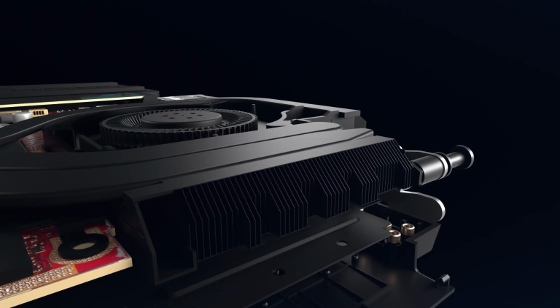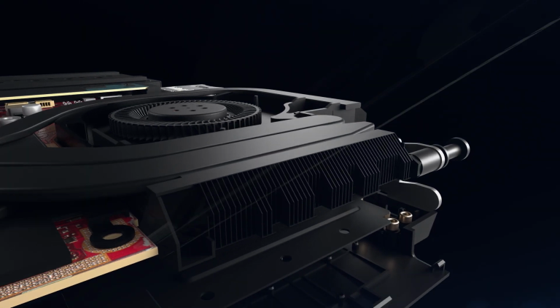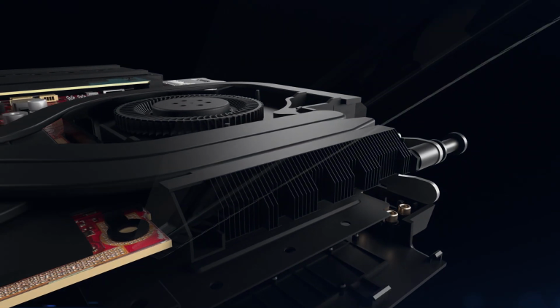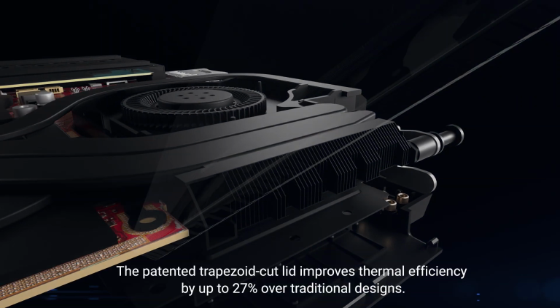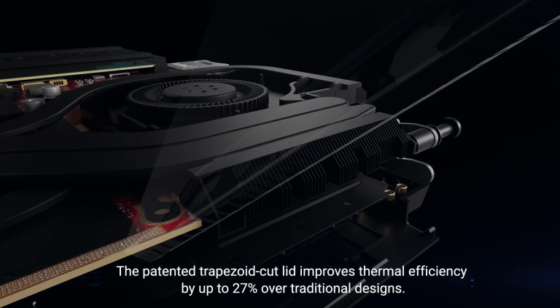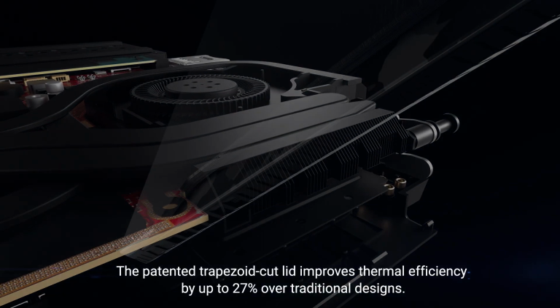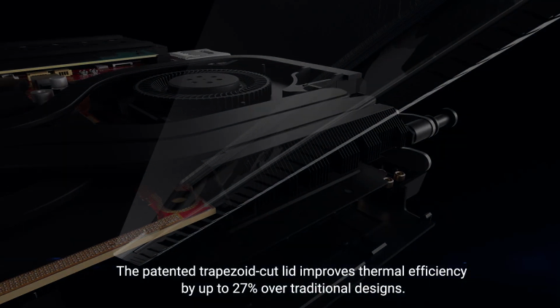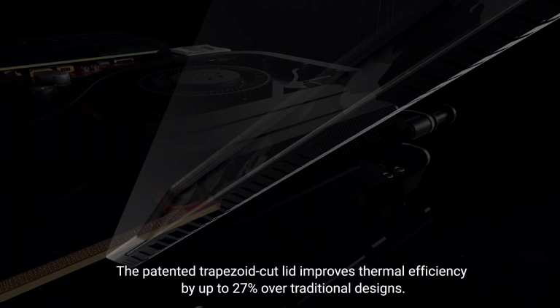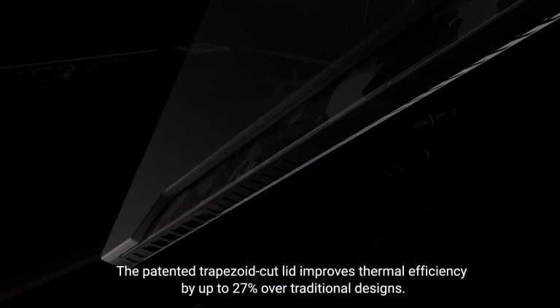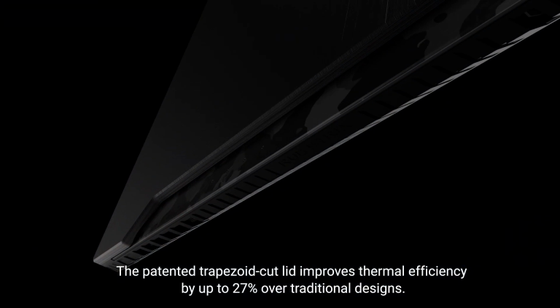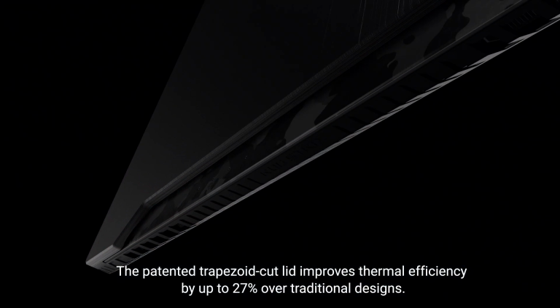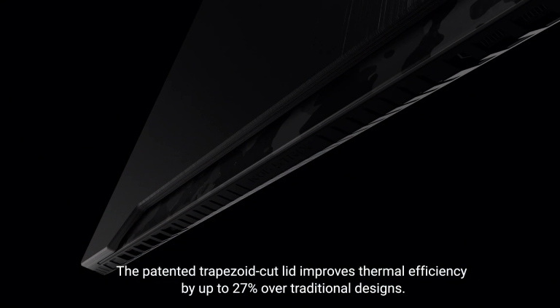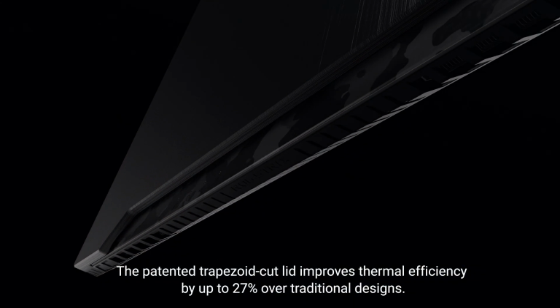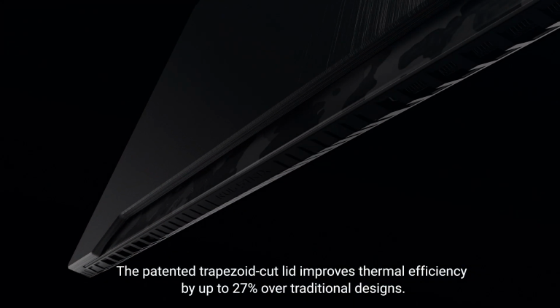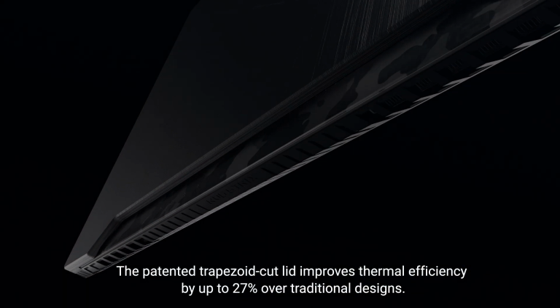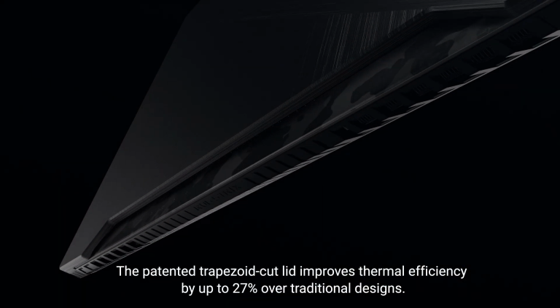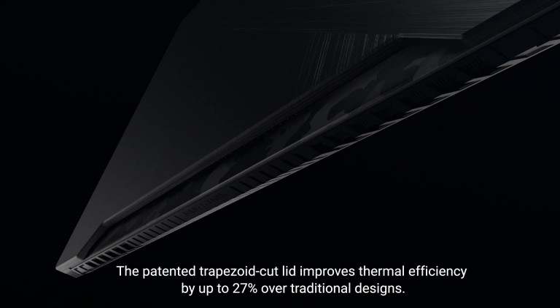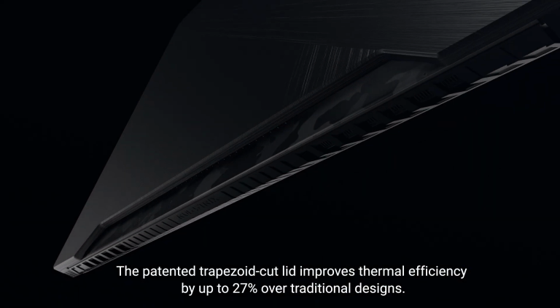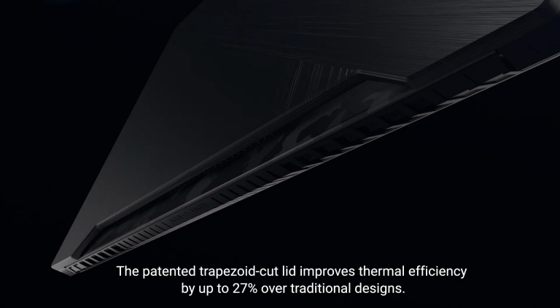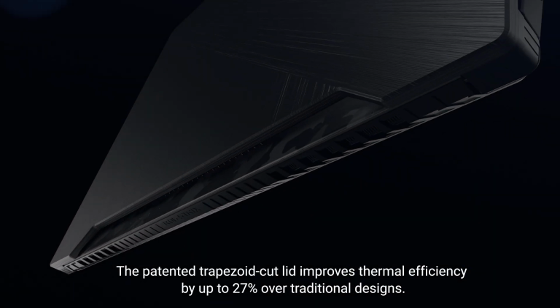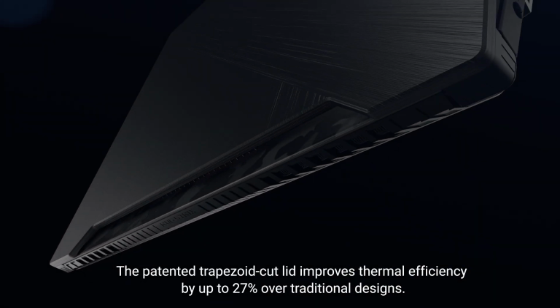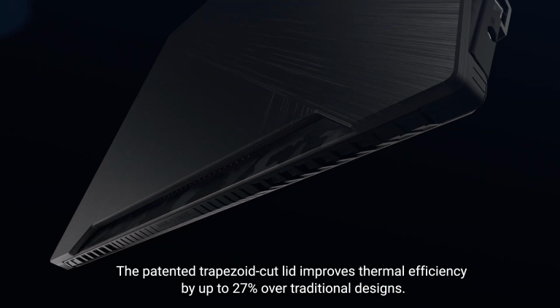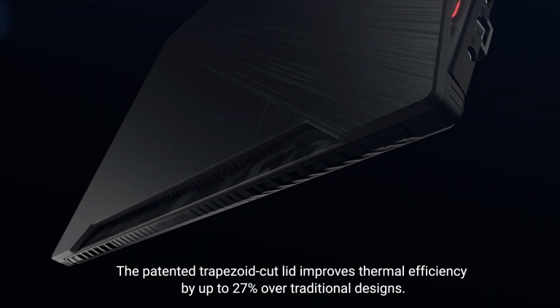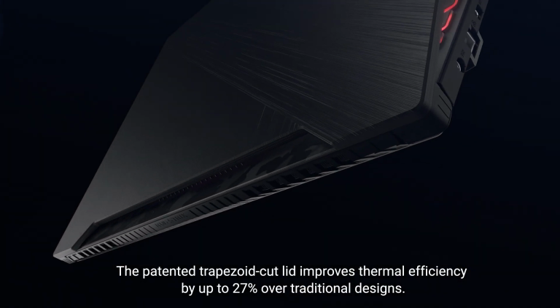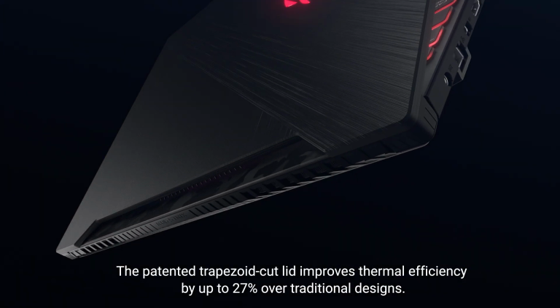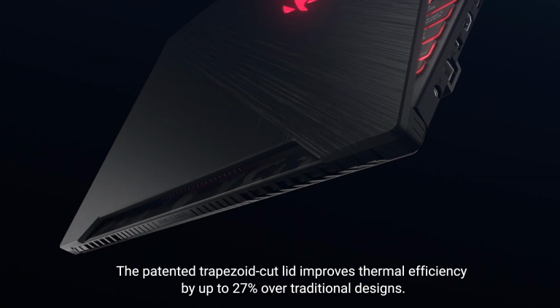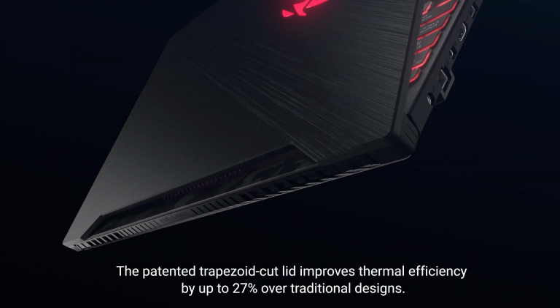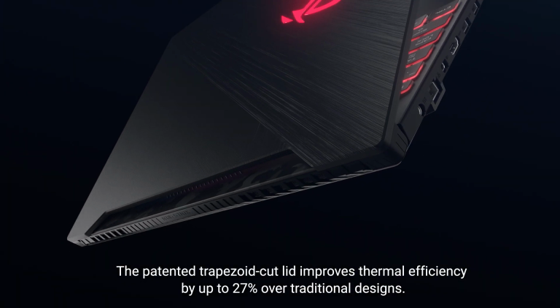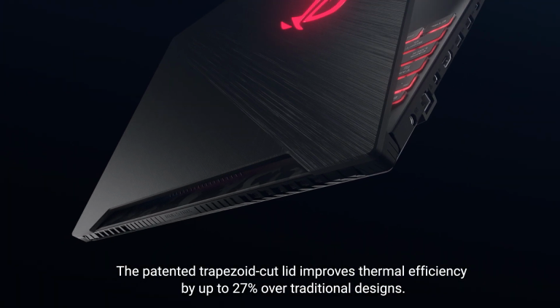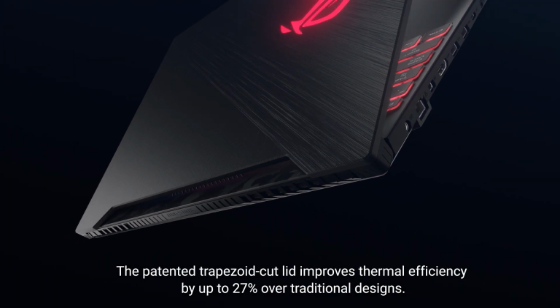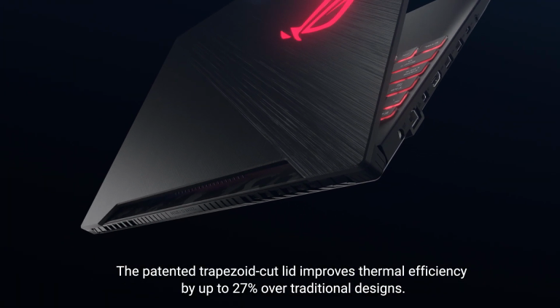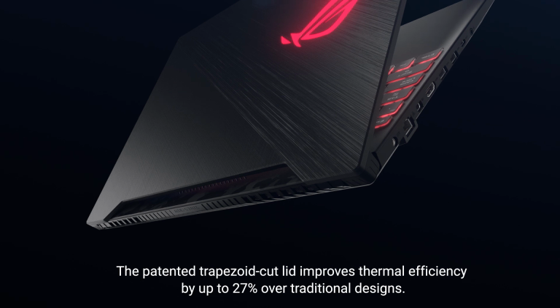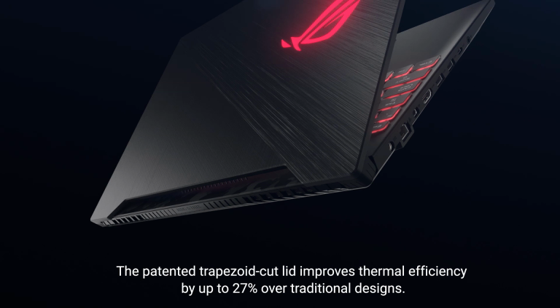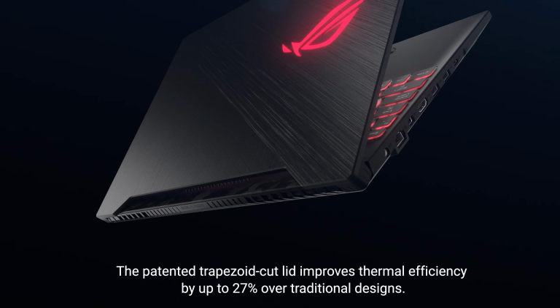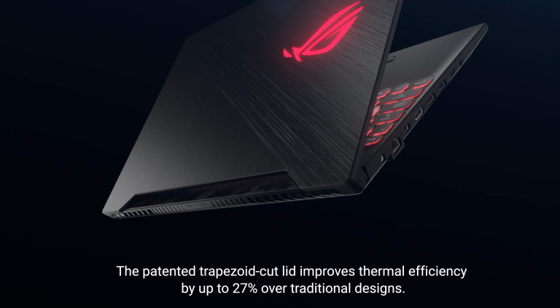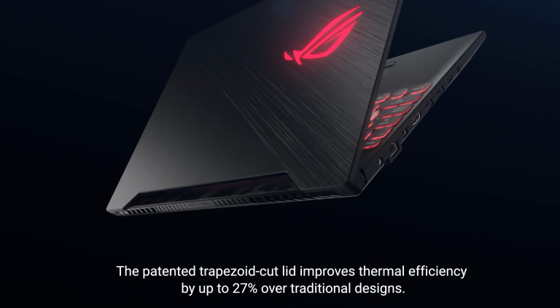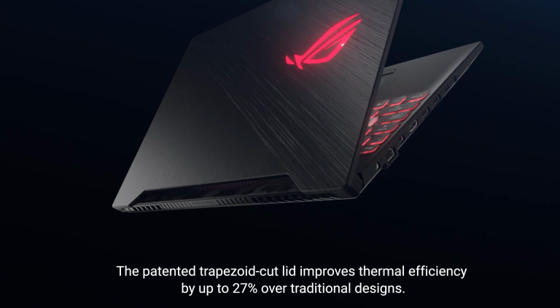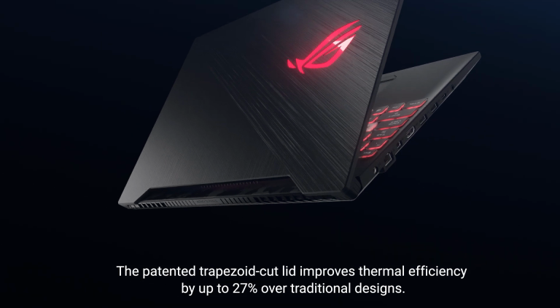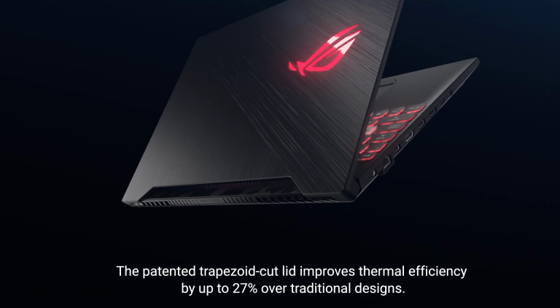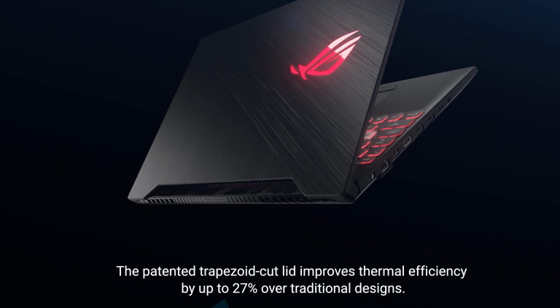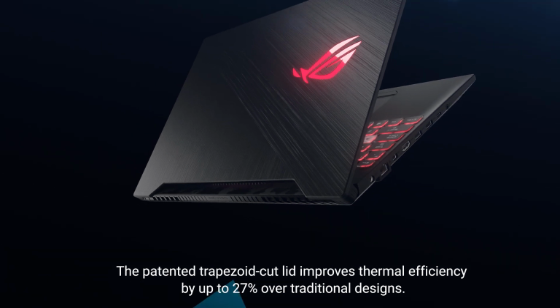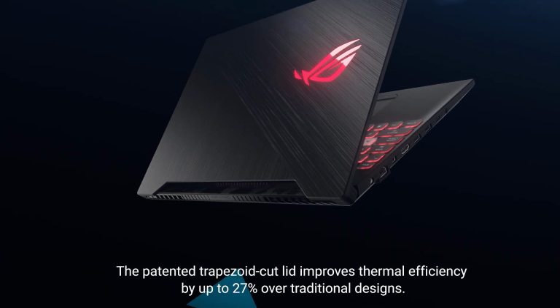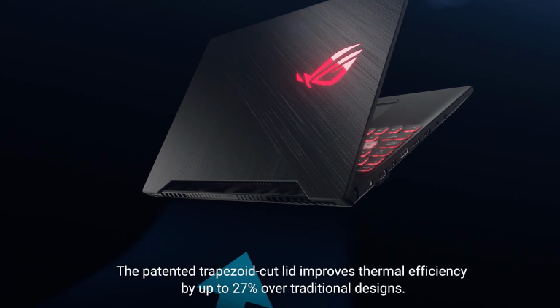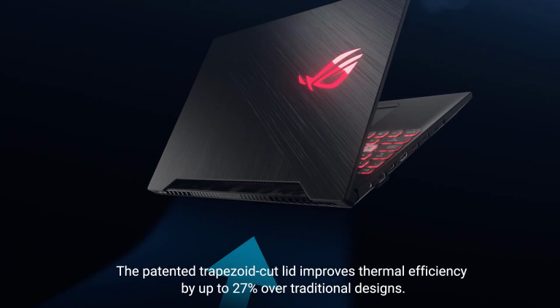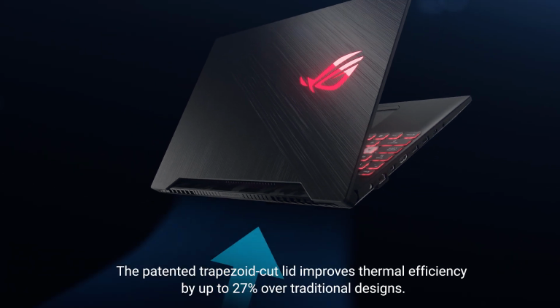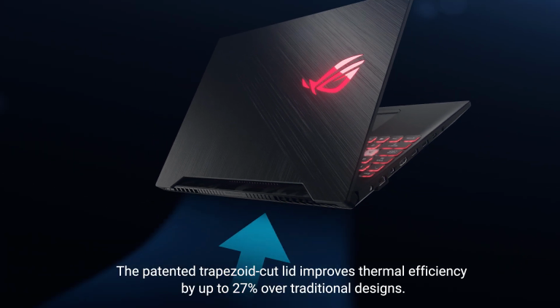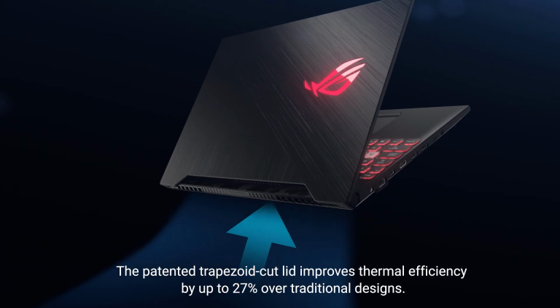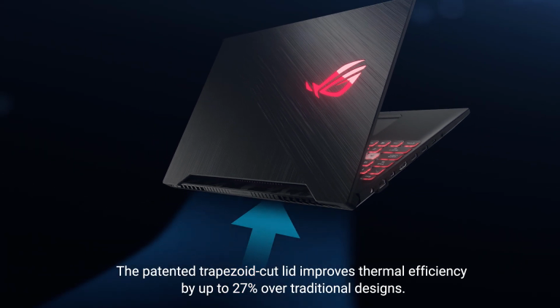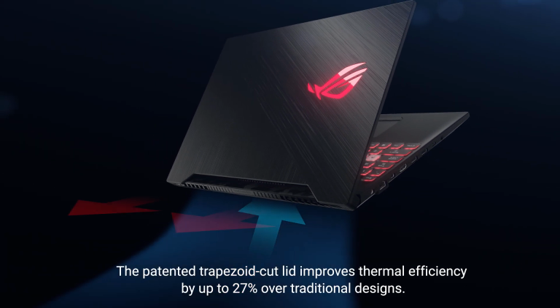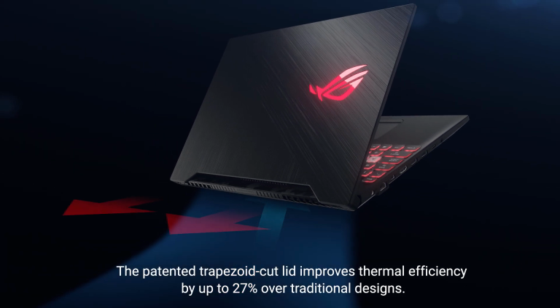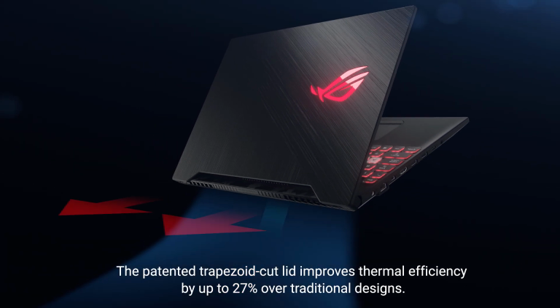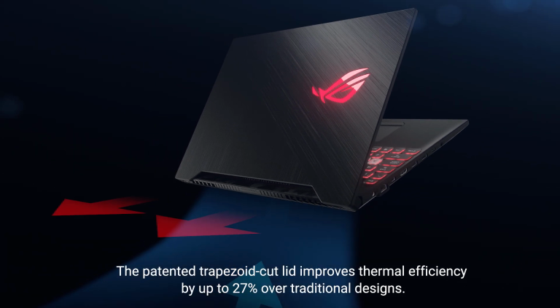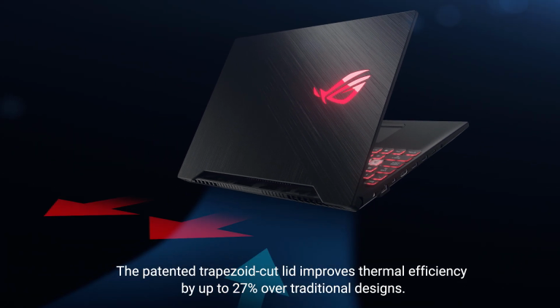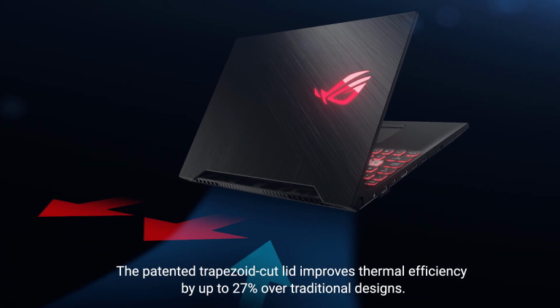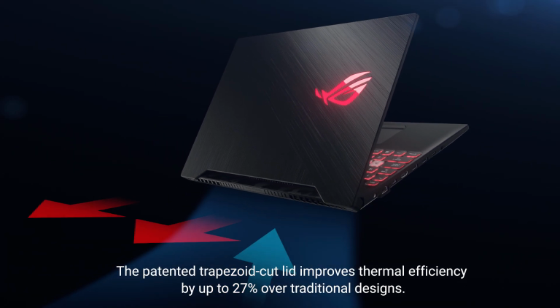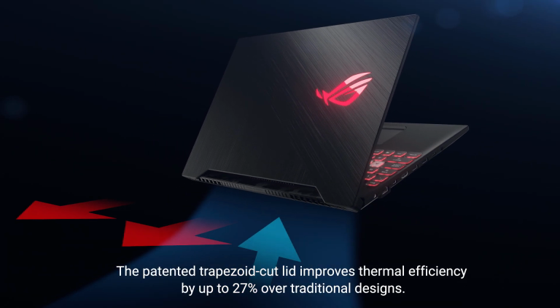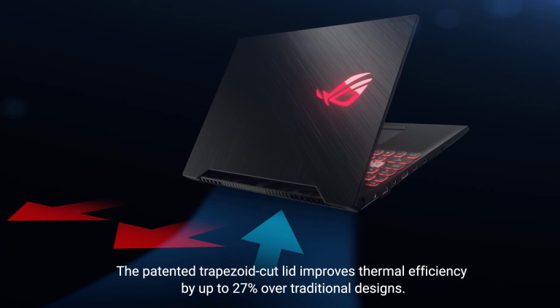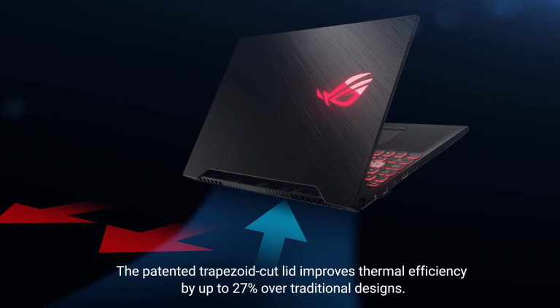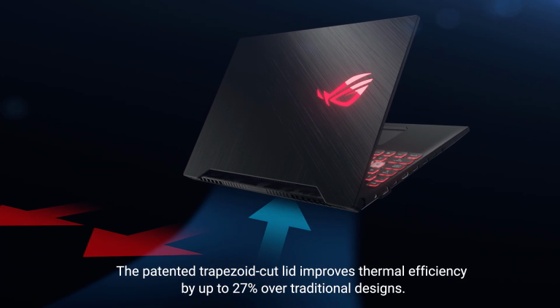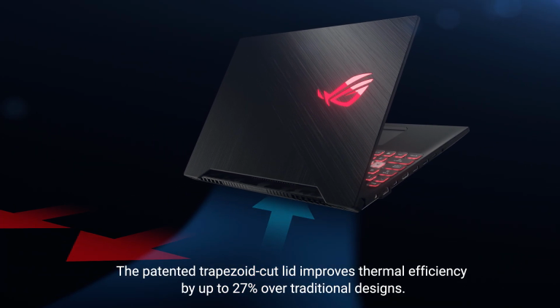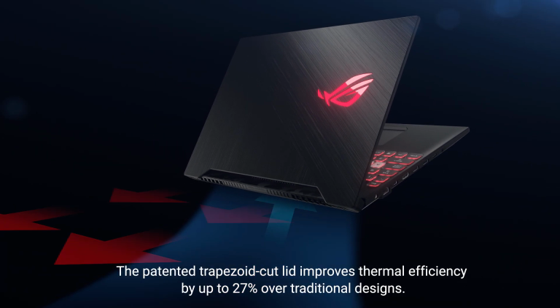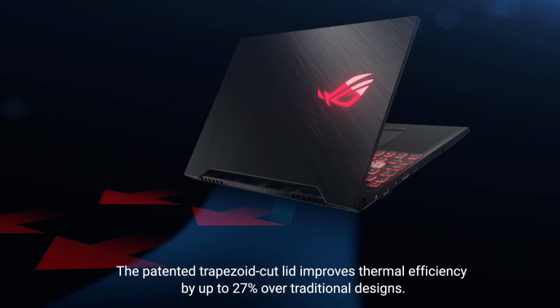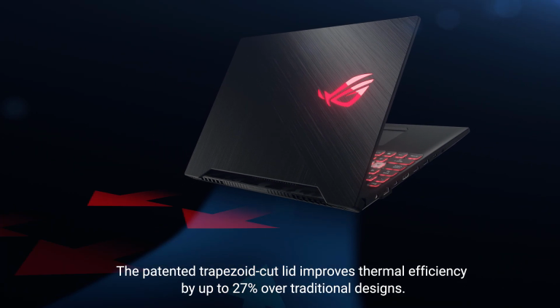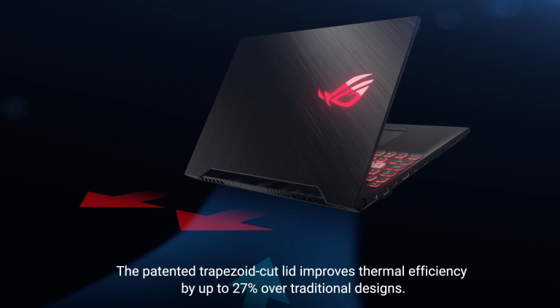The patented trapezoid cut lid improves thermal efficiency by up to 27% over traditional designs.